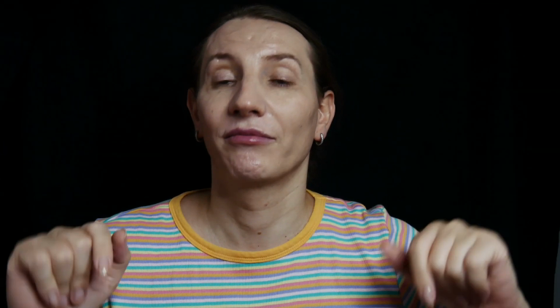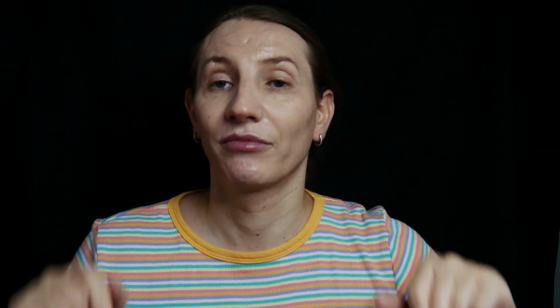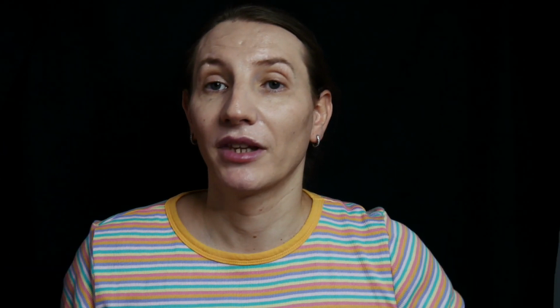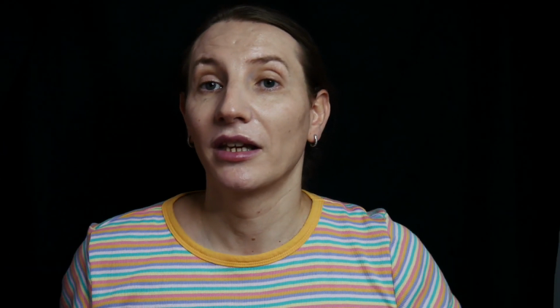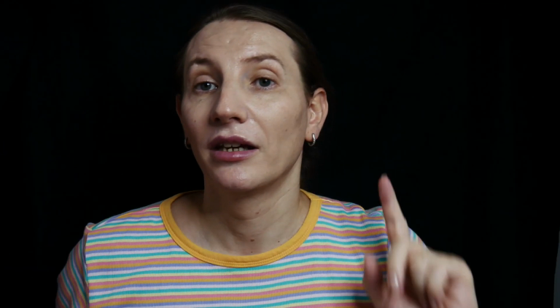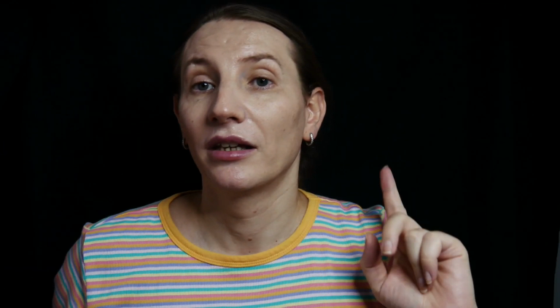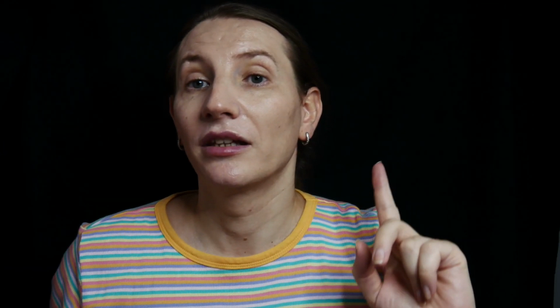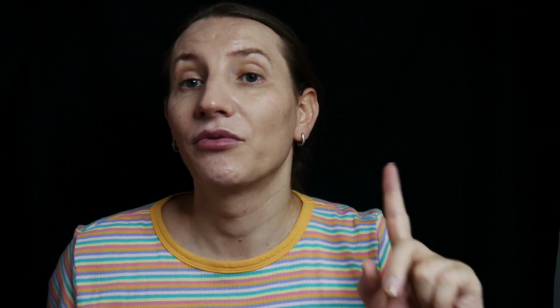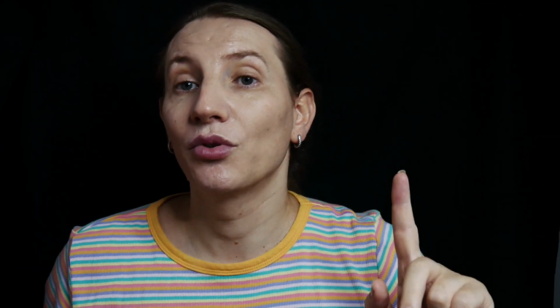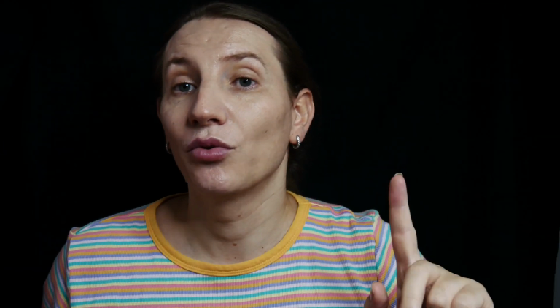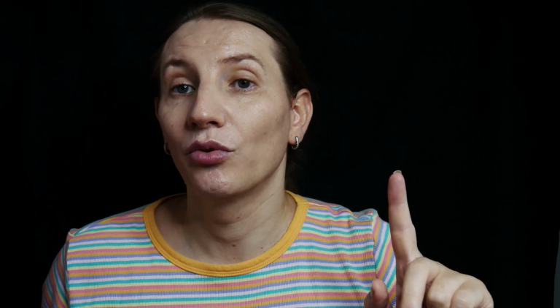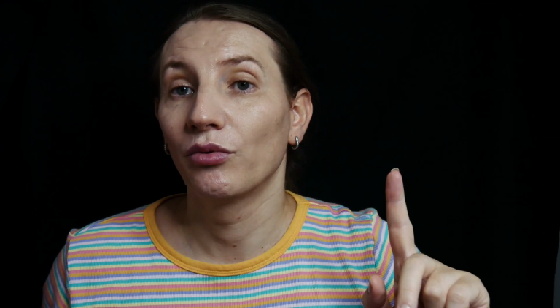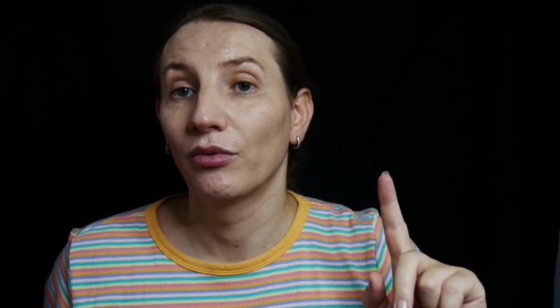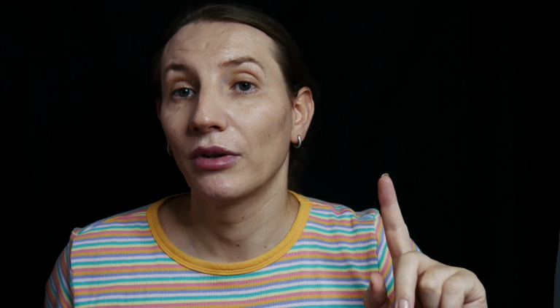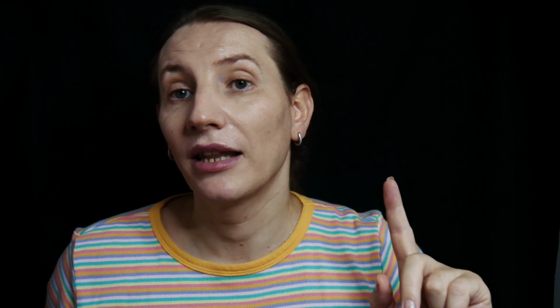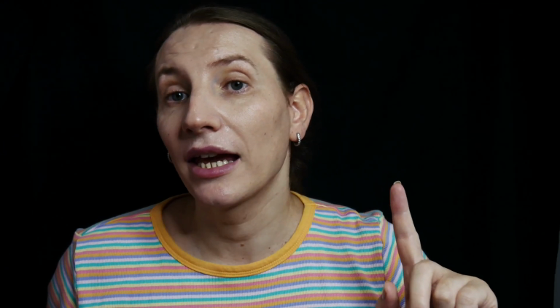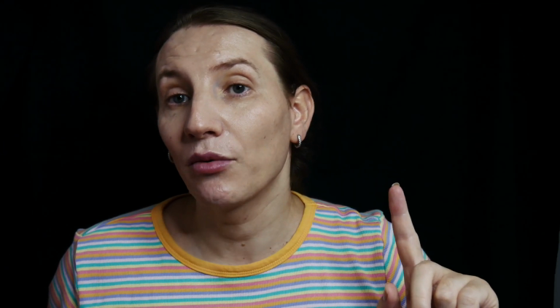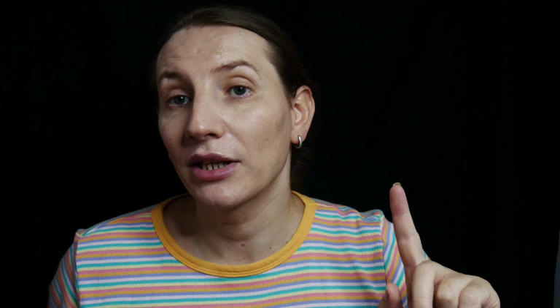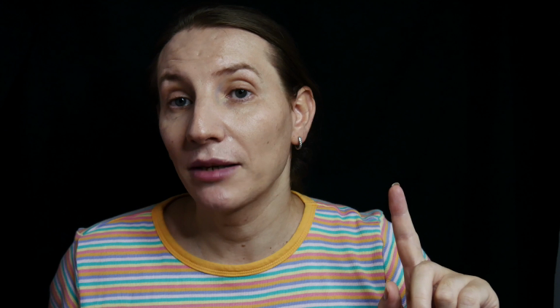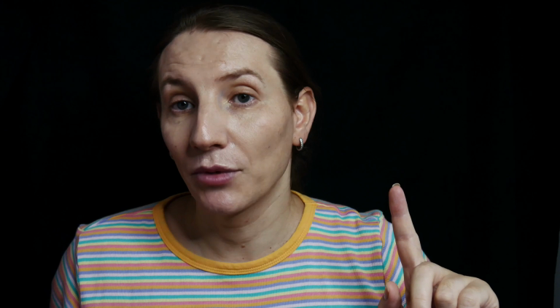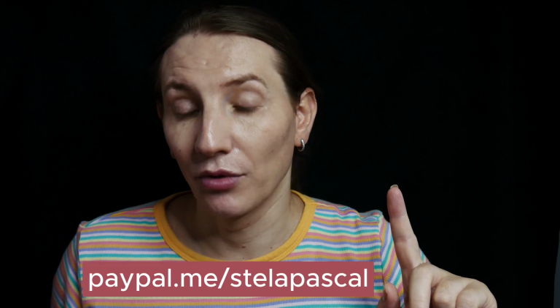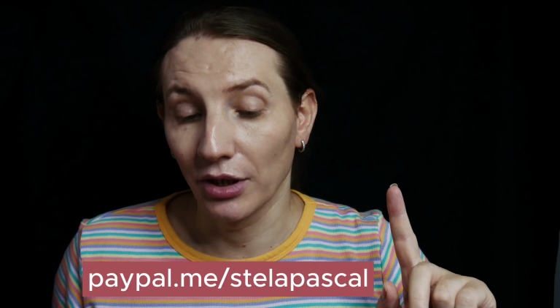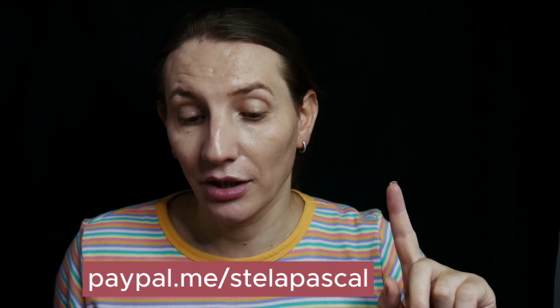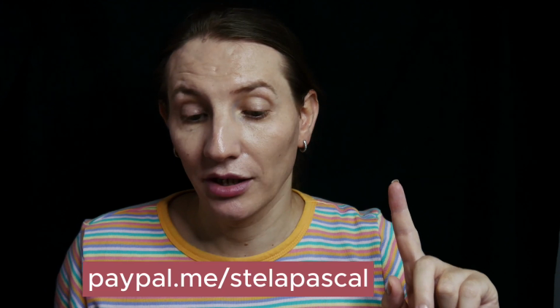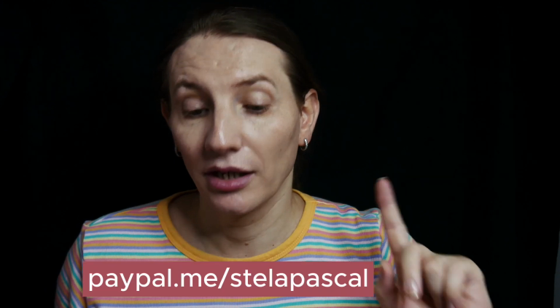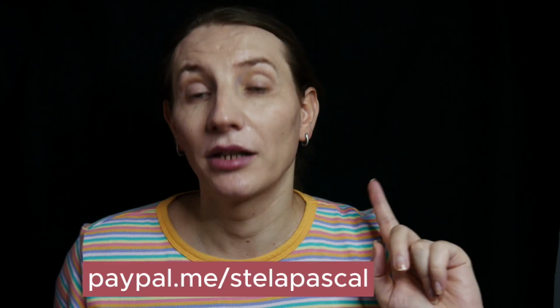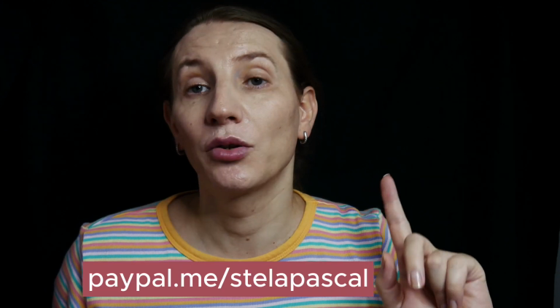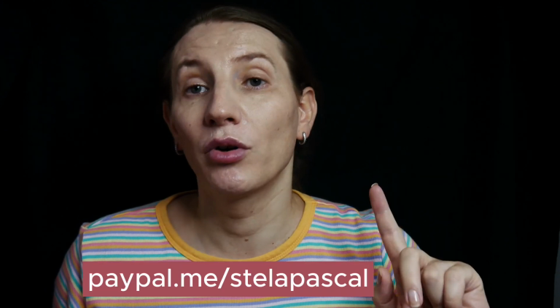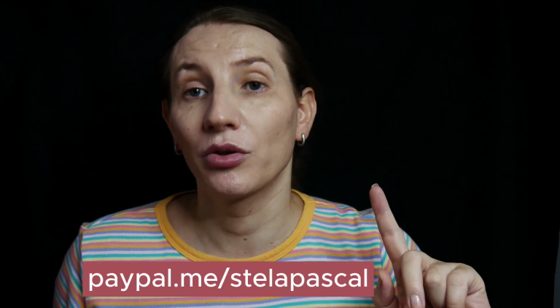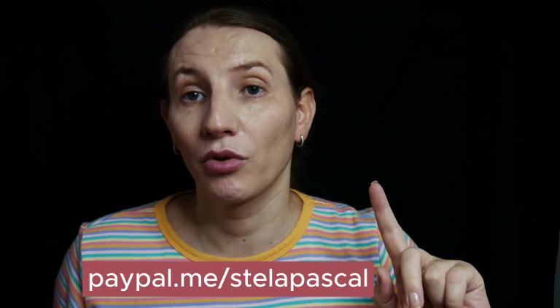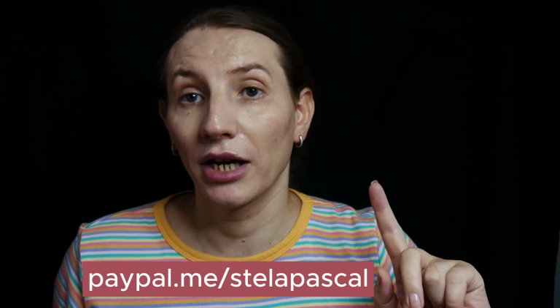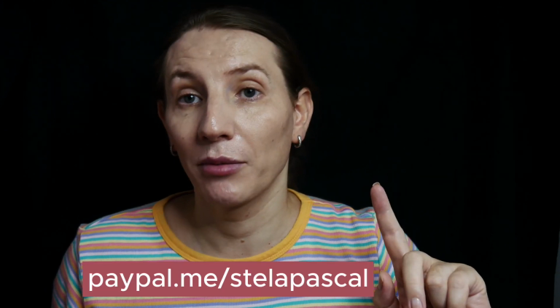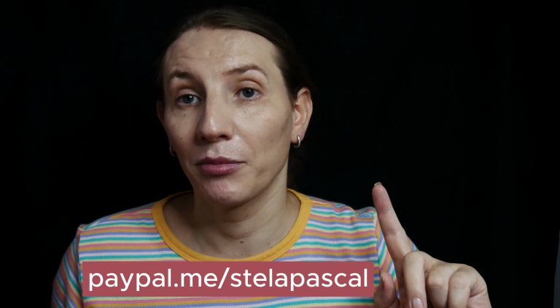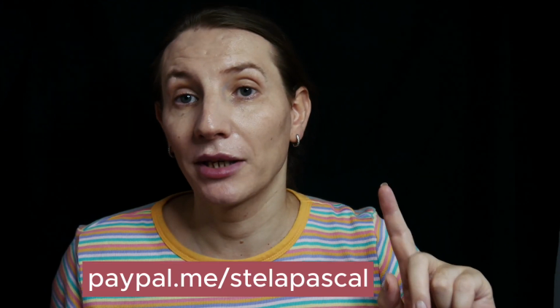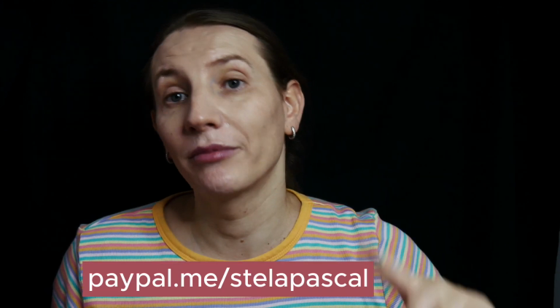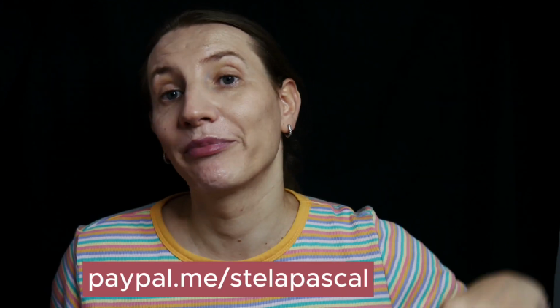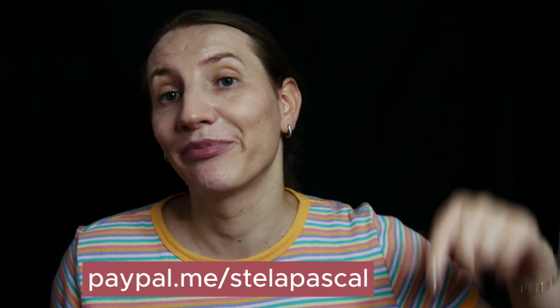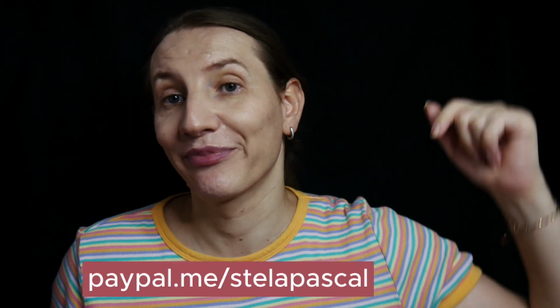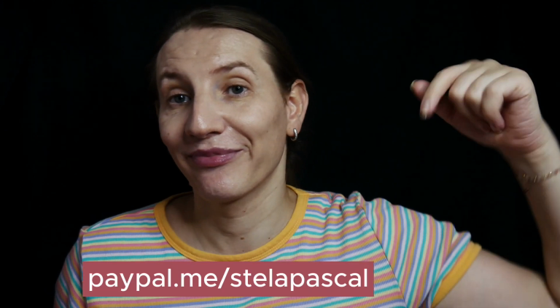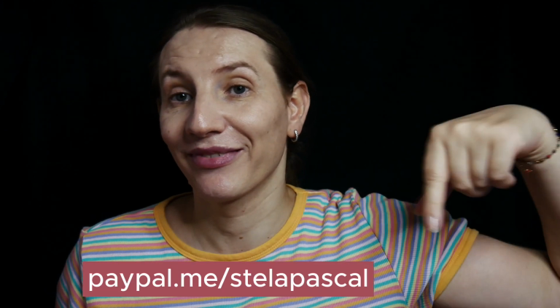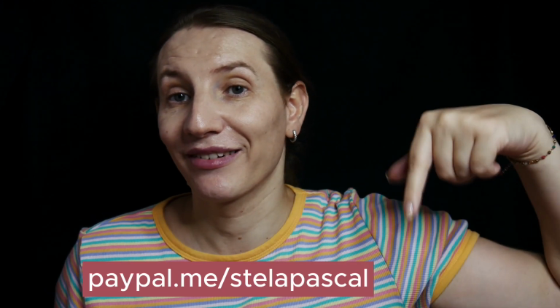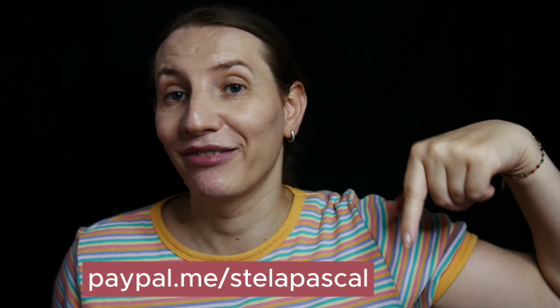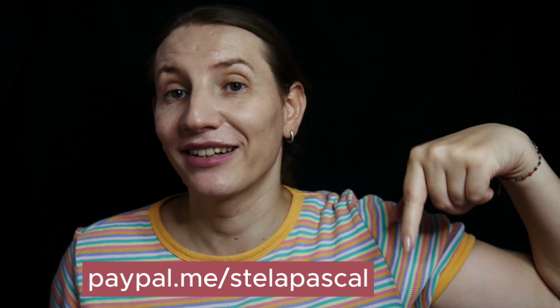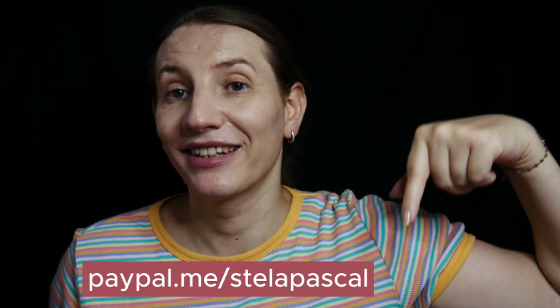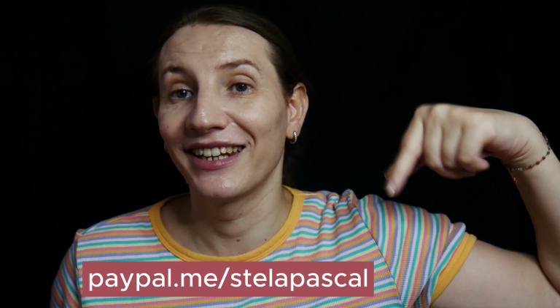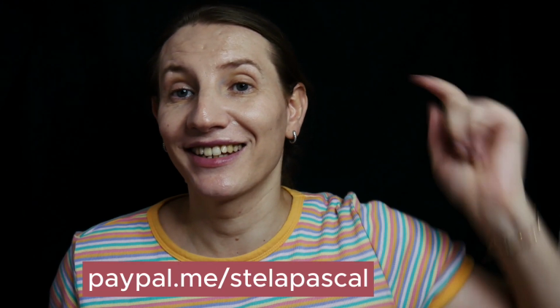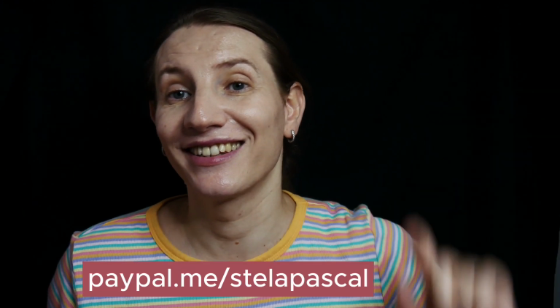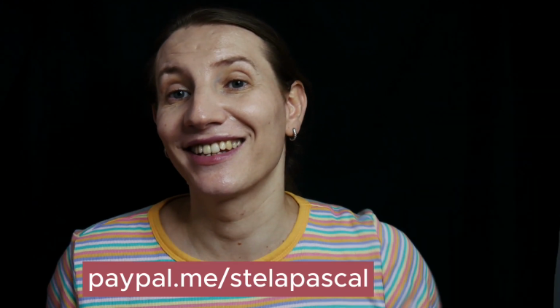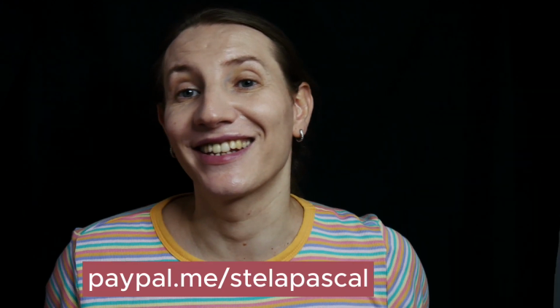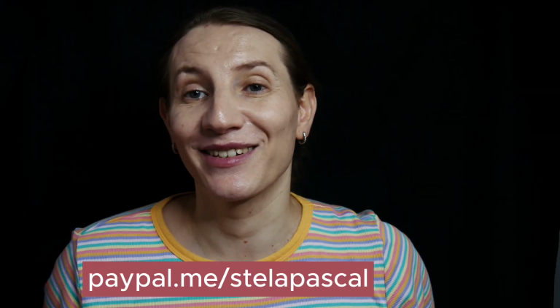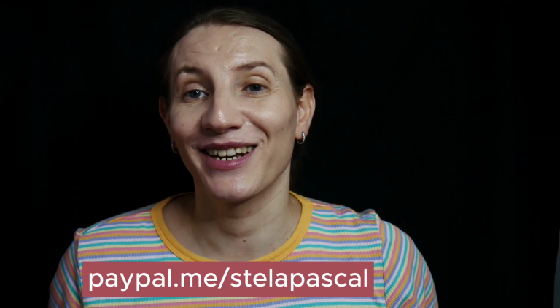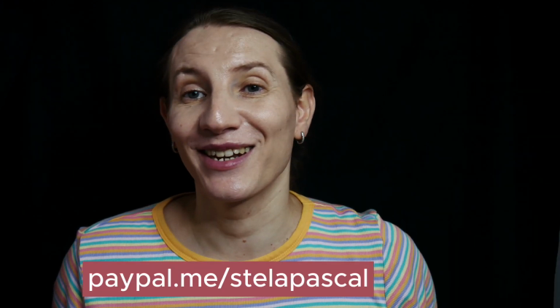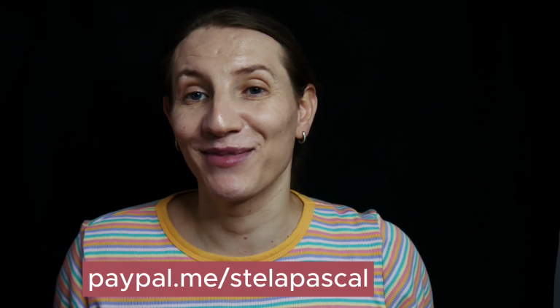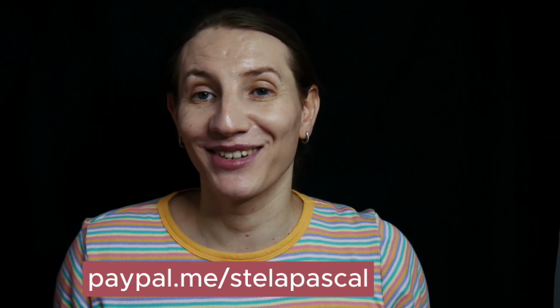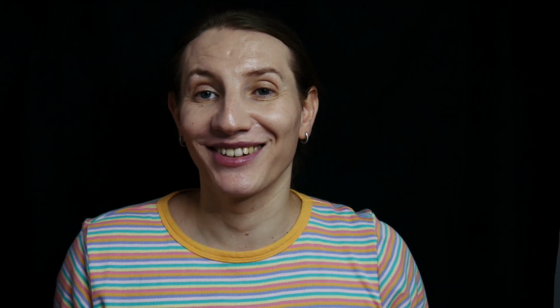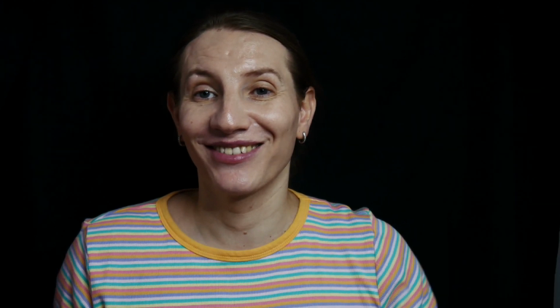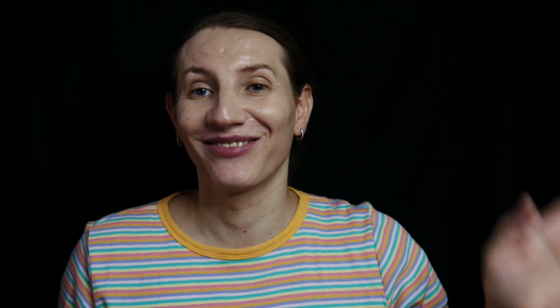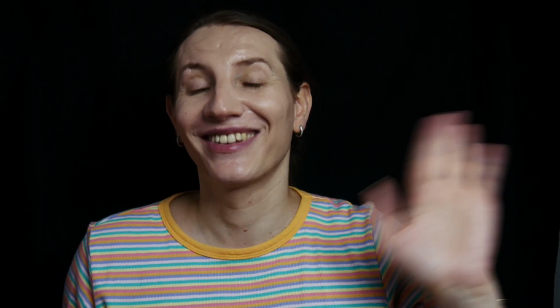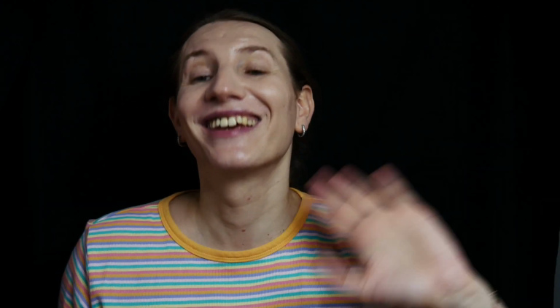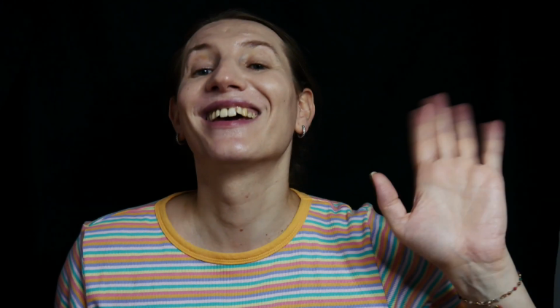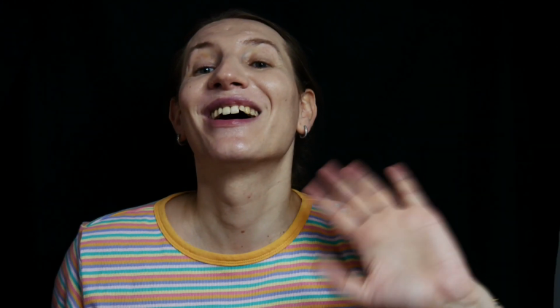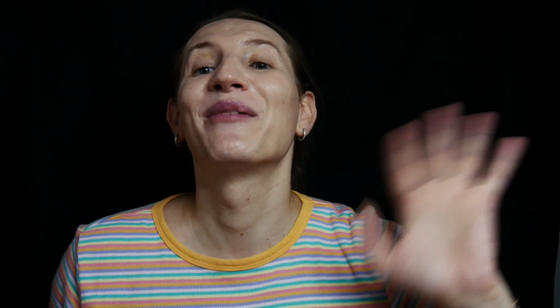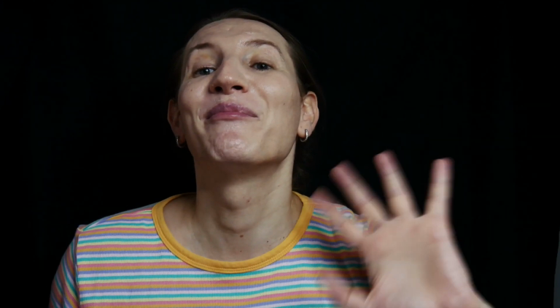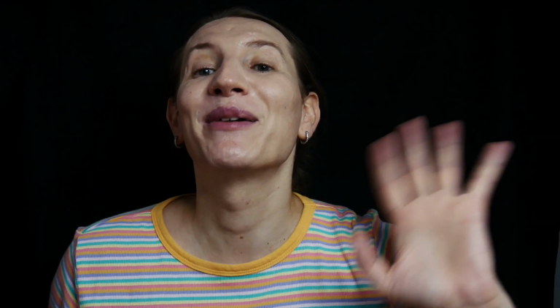See you next time. If you like what I'm doing and want to help me, find the link in the description.